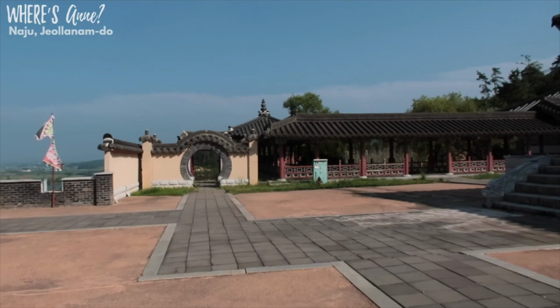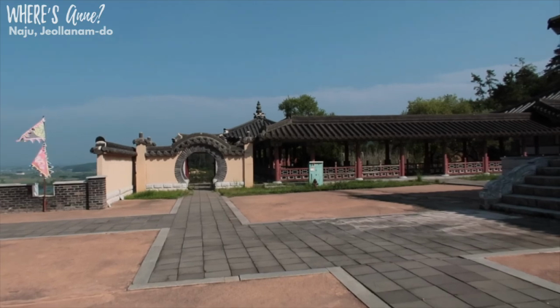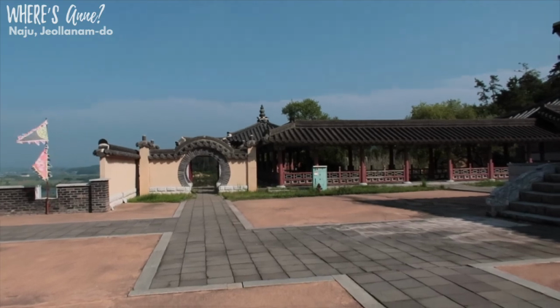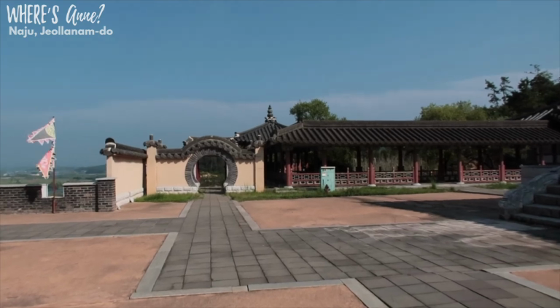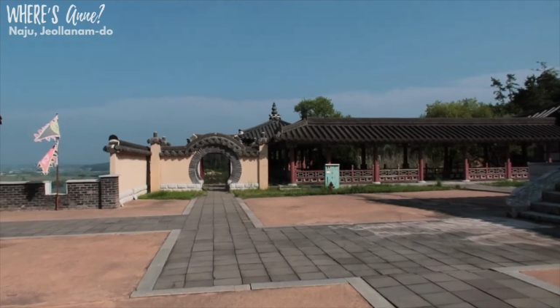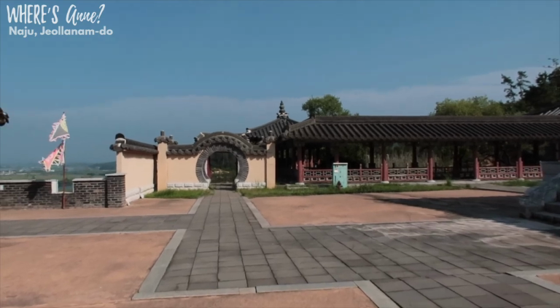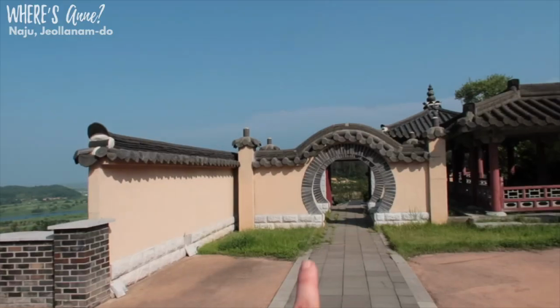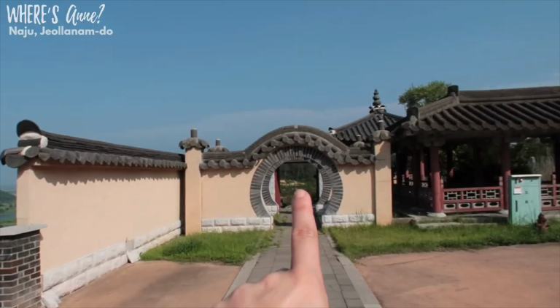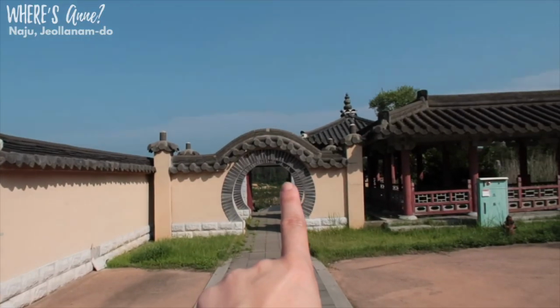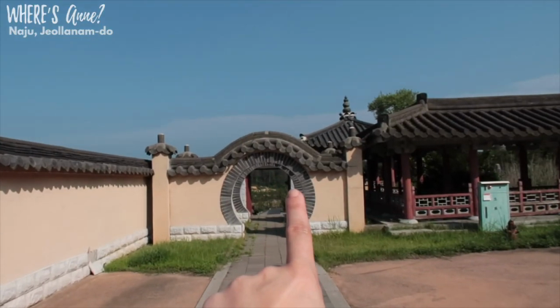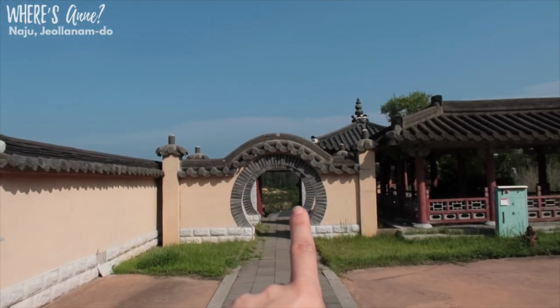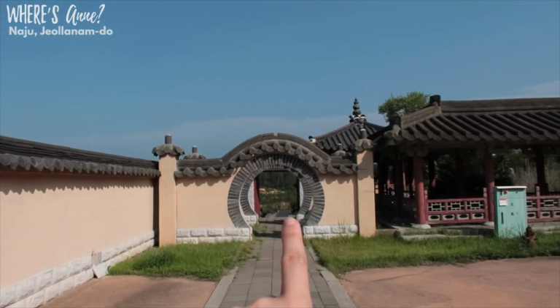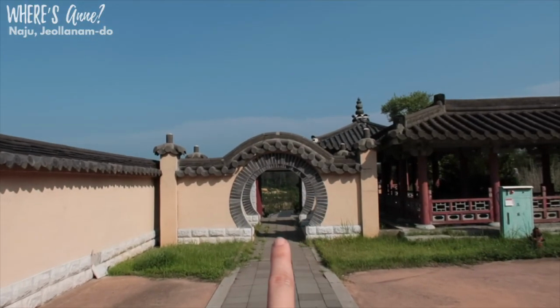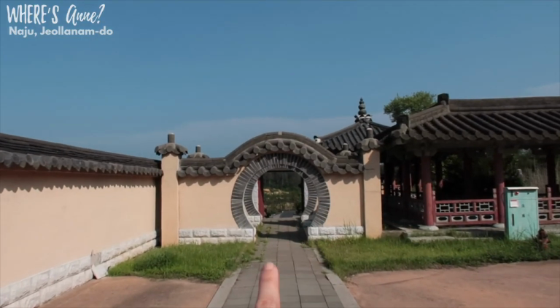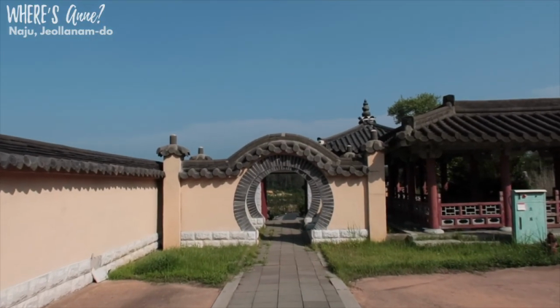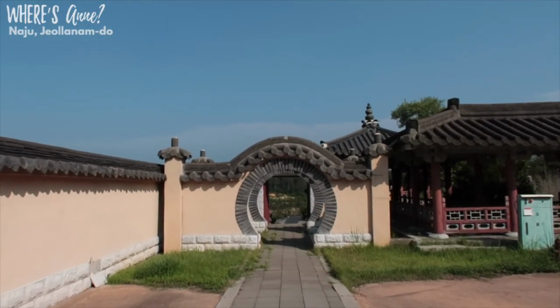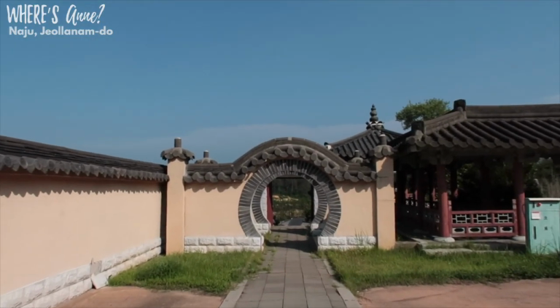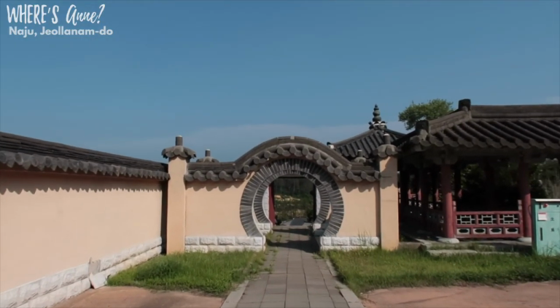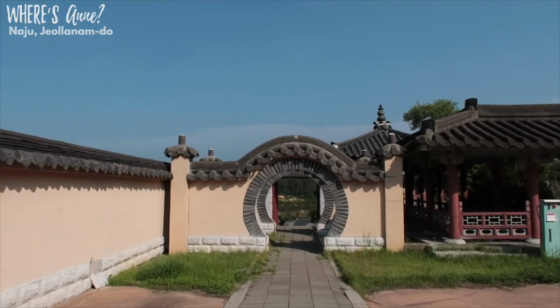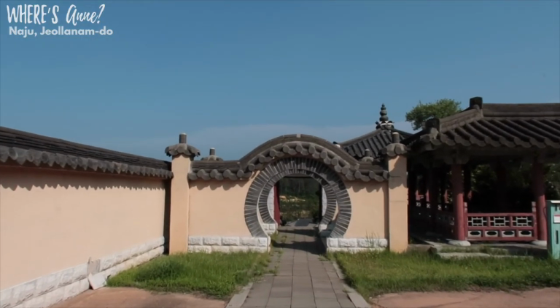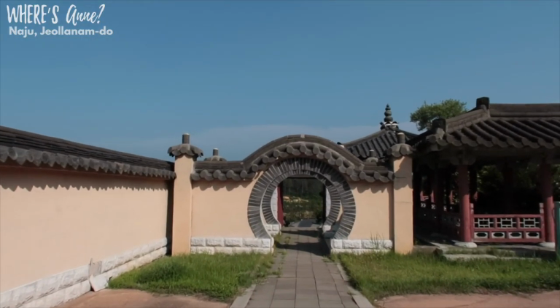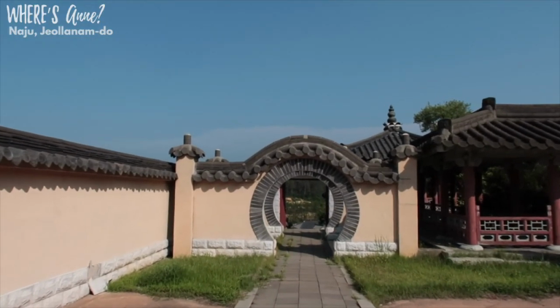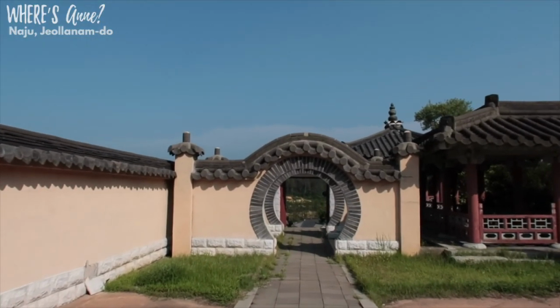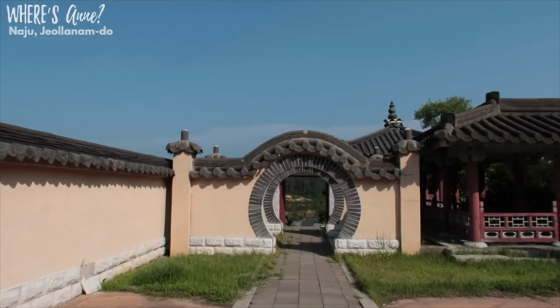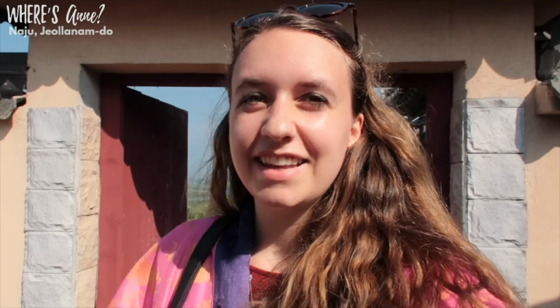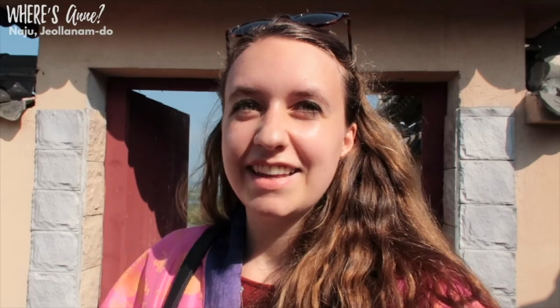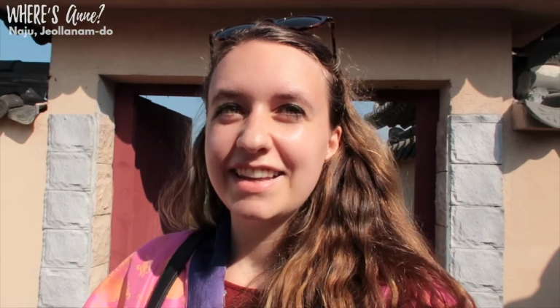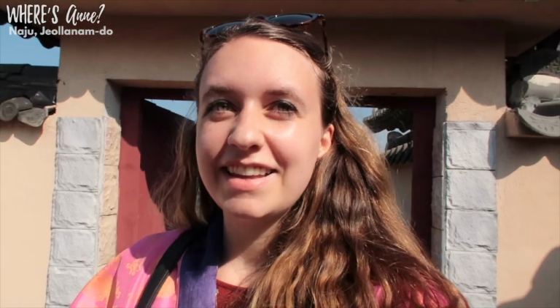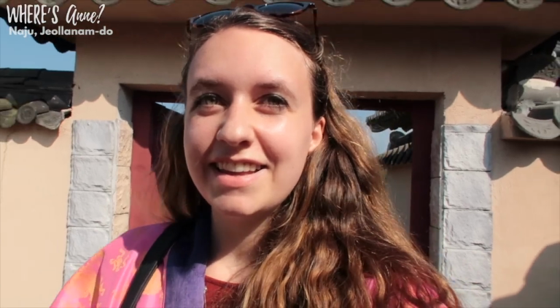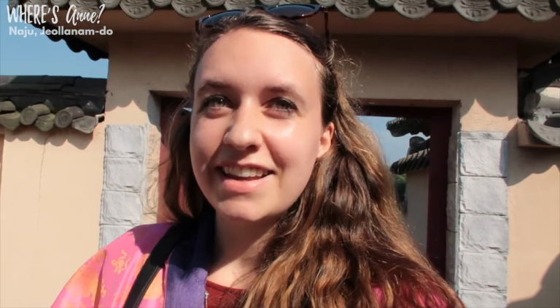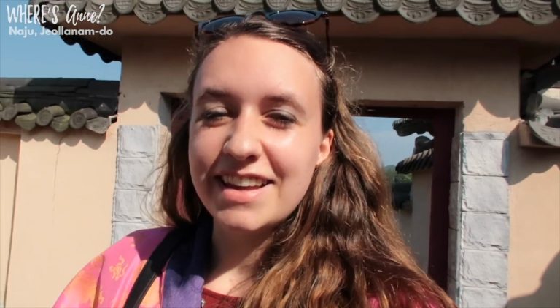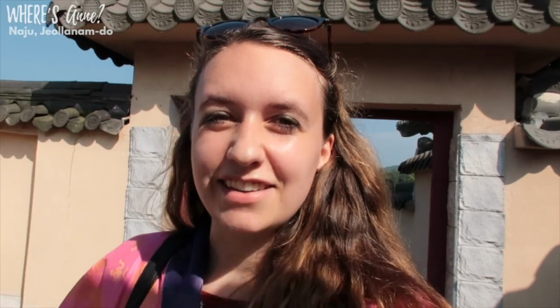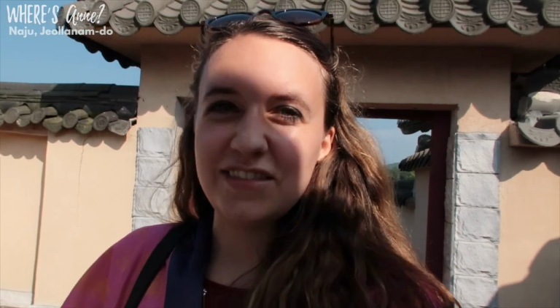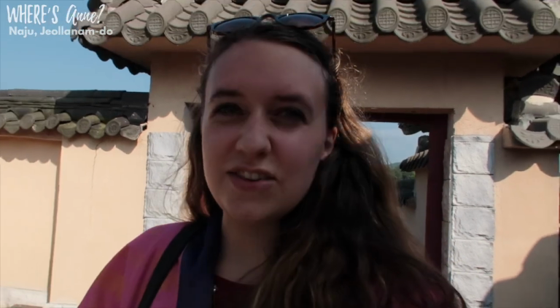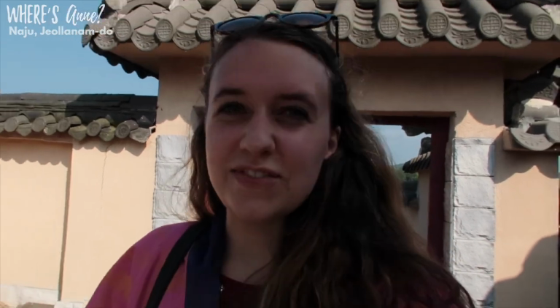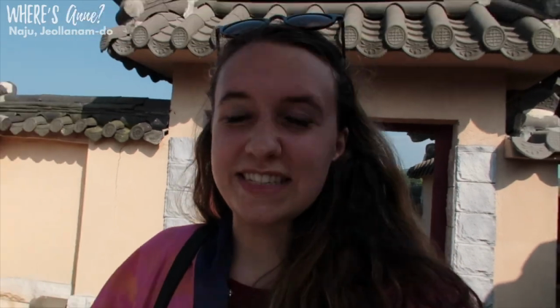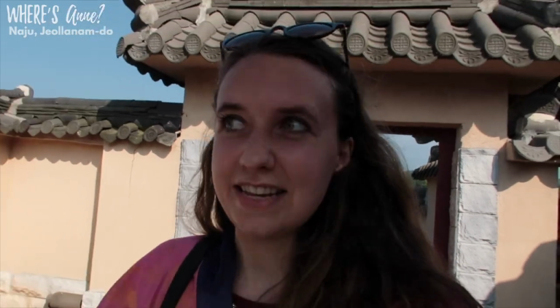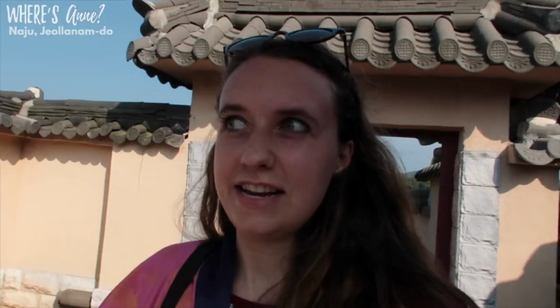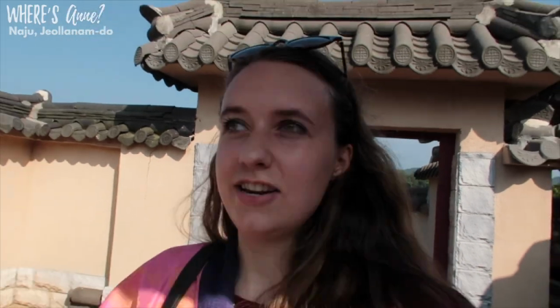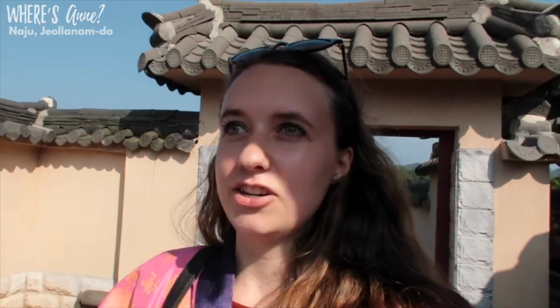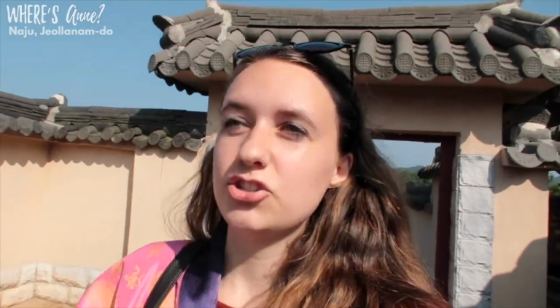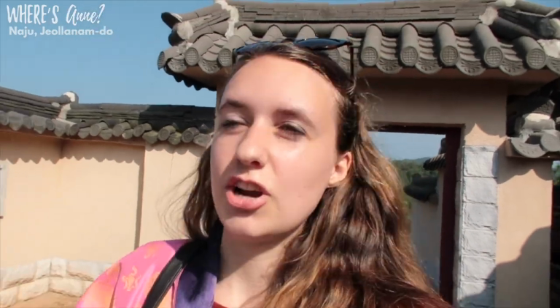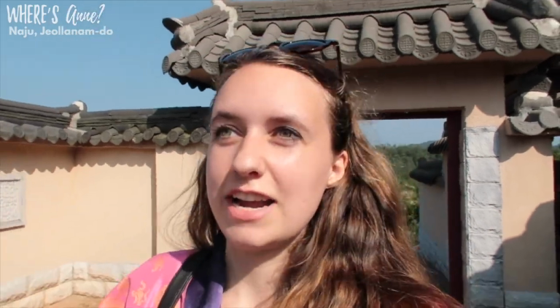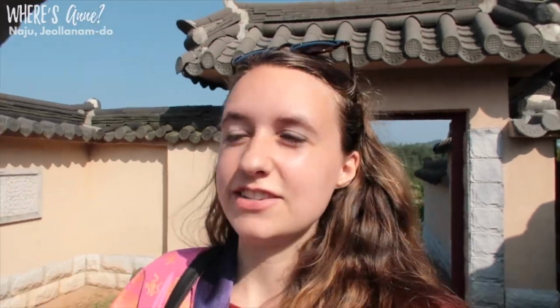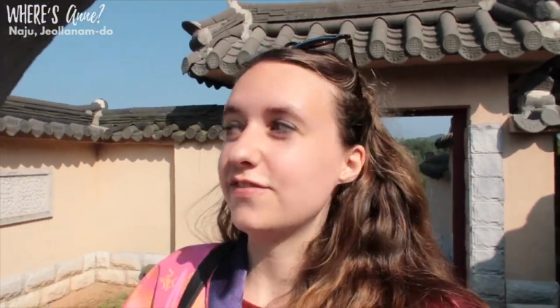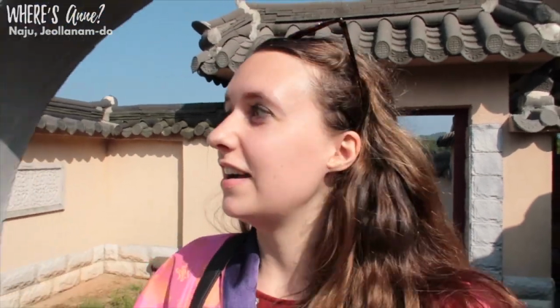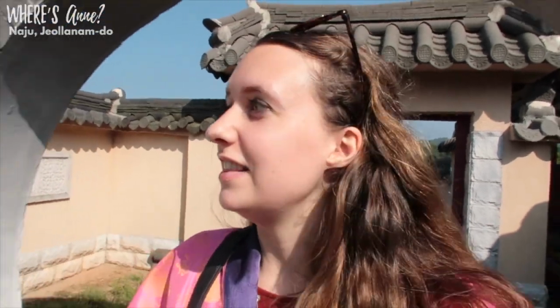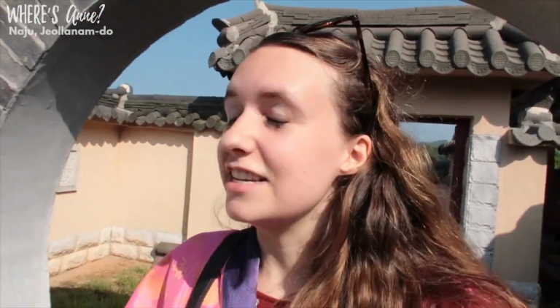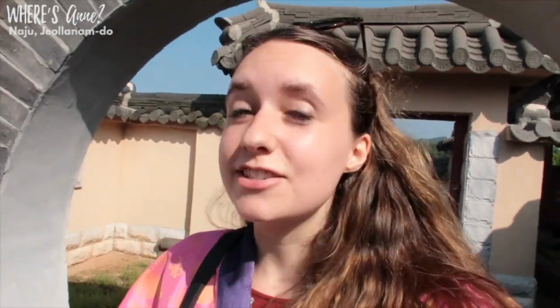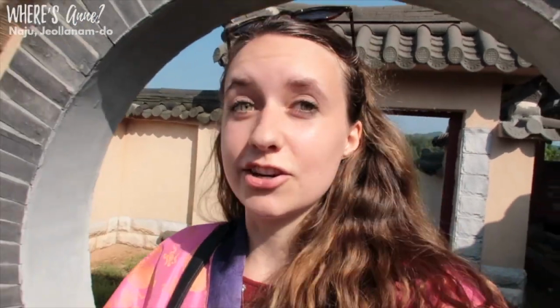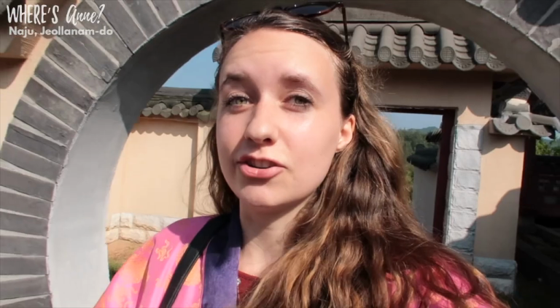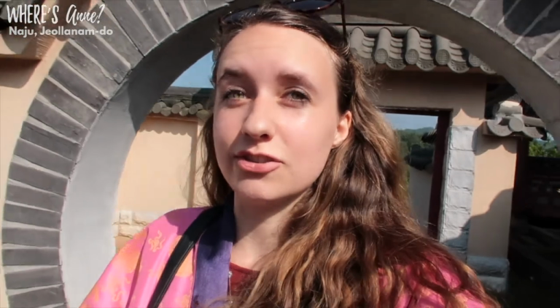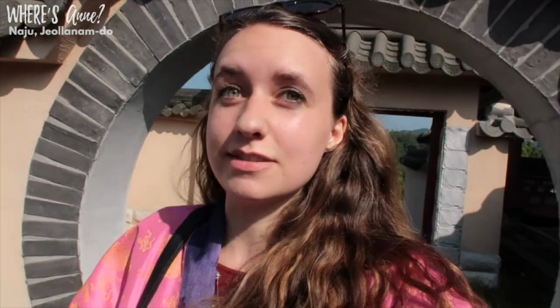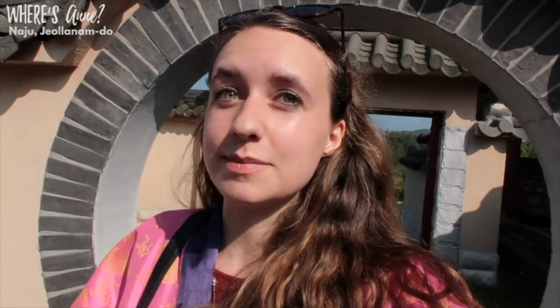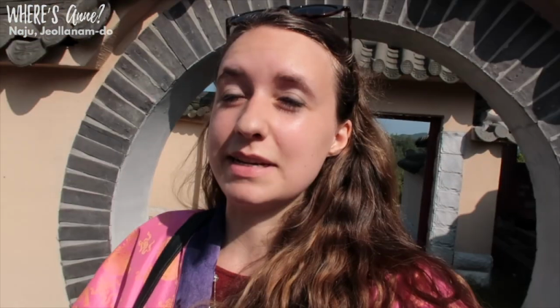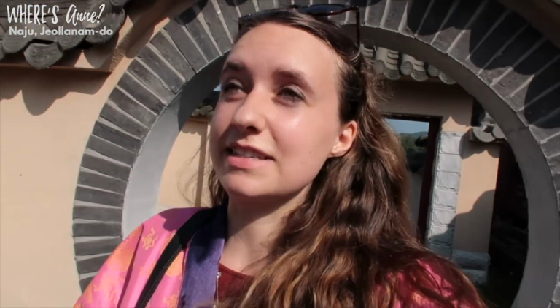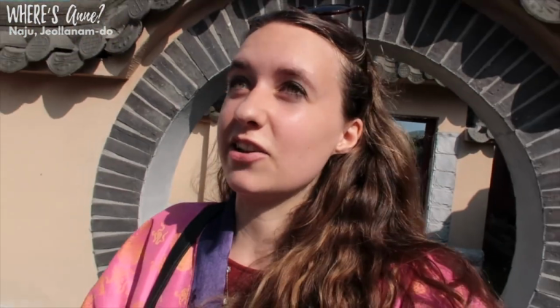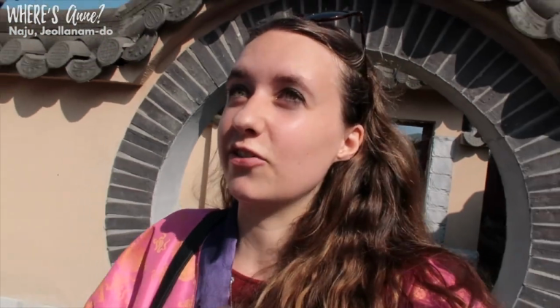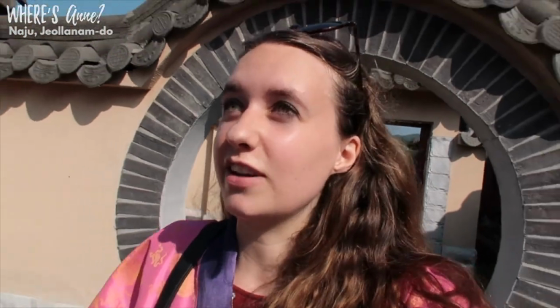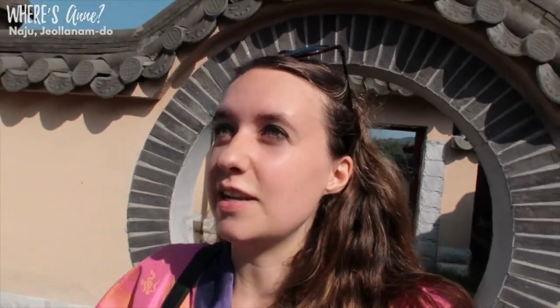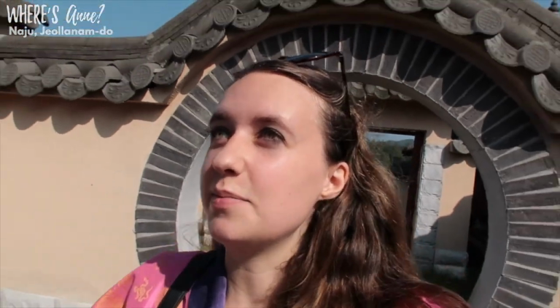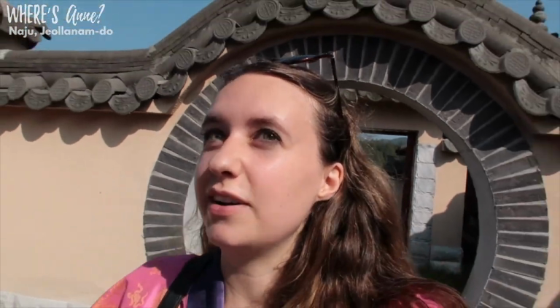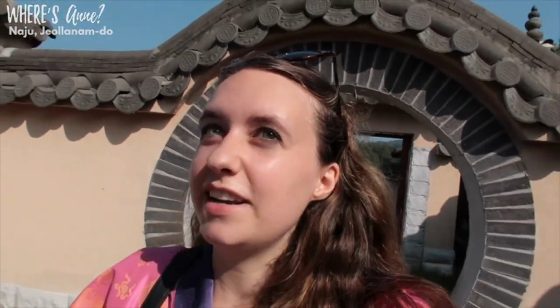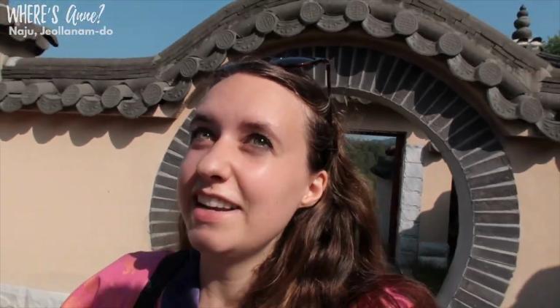I think this is the coolest. If you visit here, try to find these circles because they're really pretty.